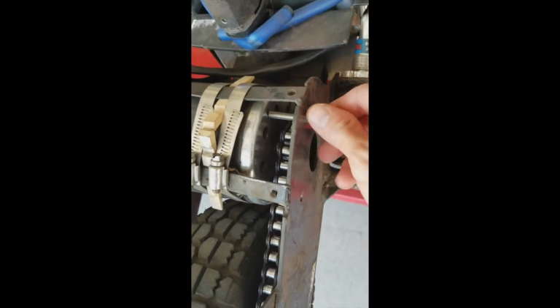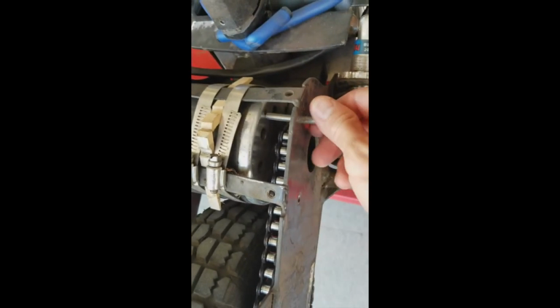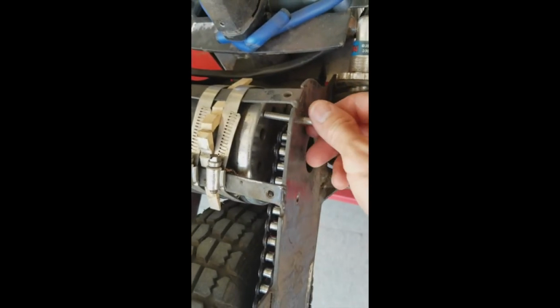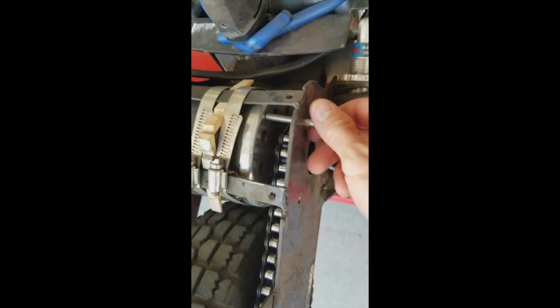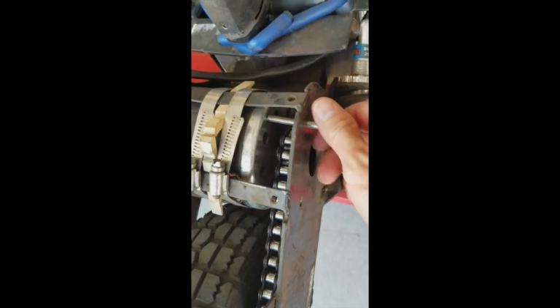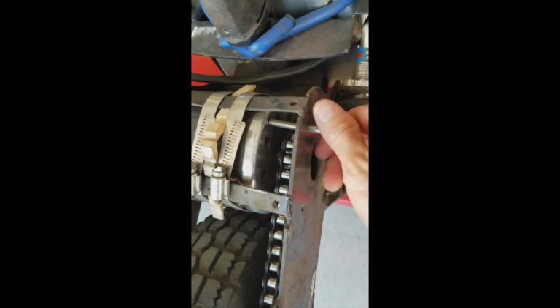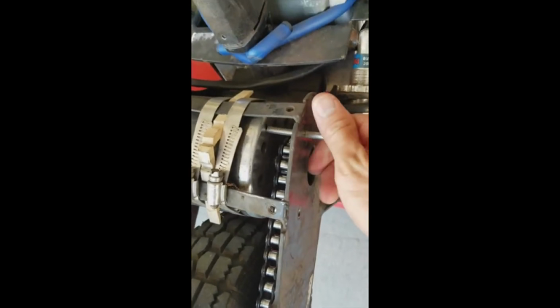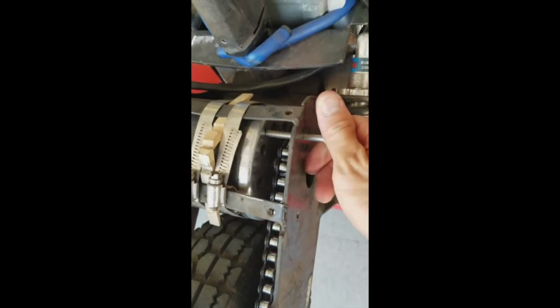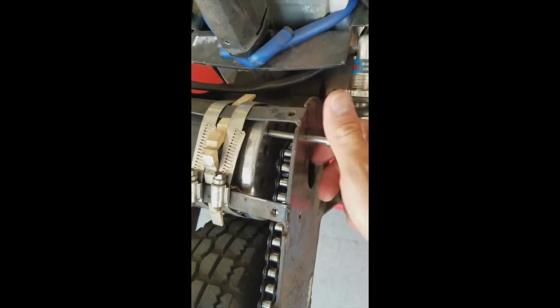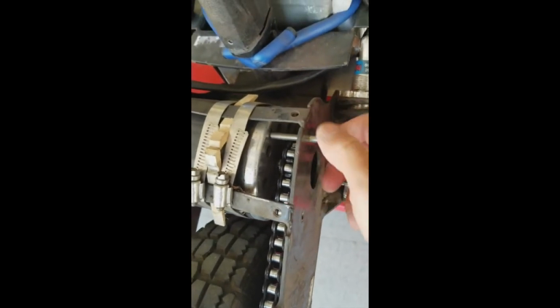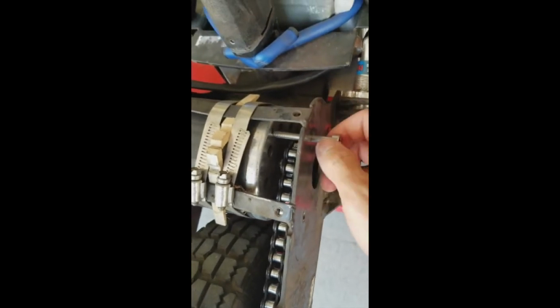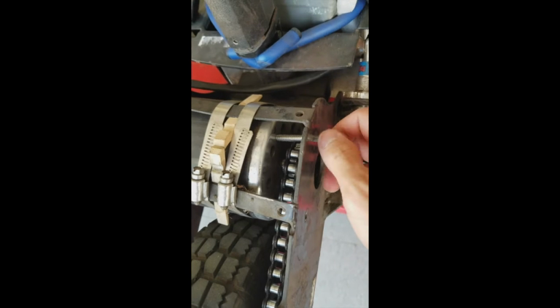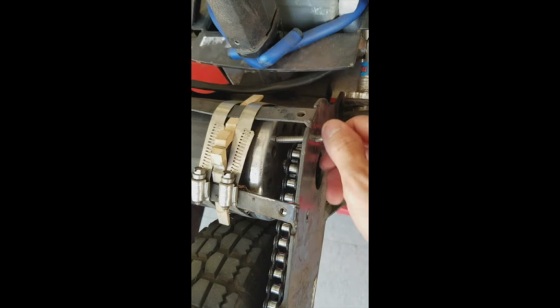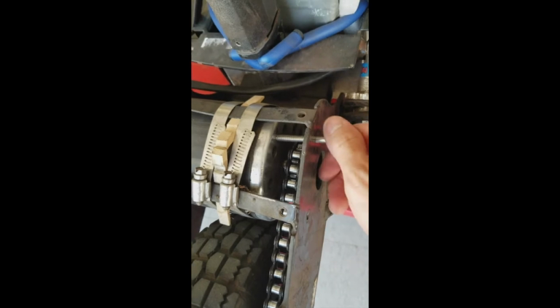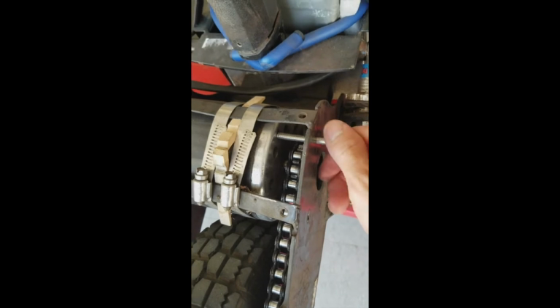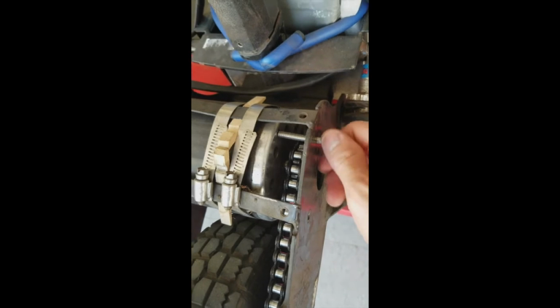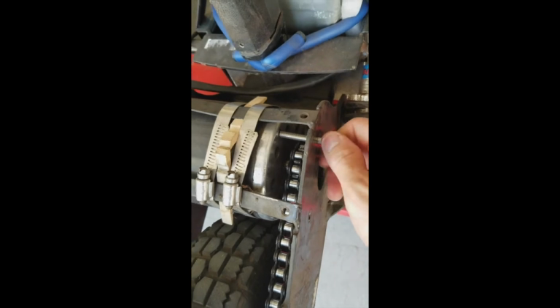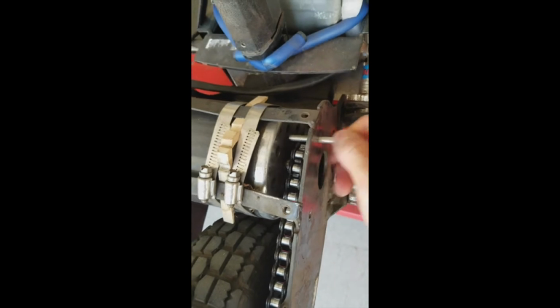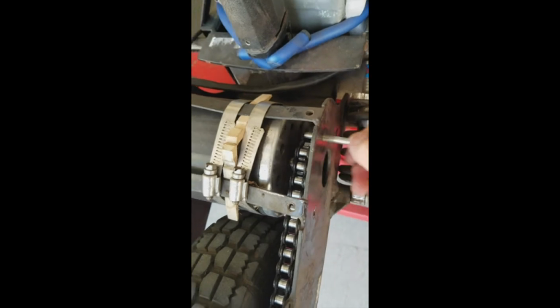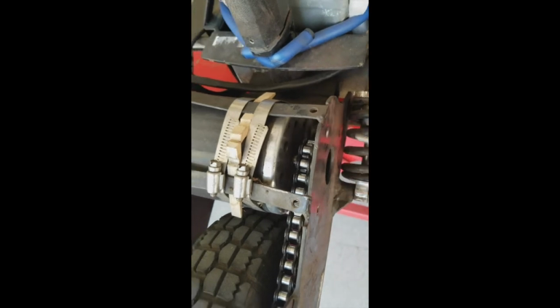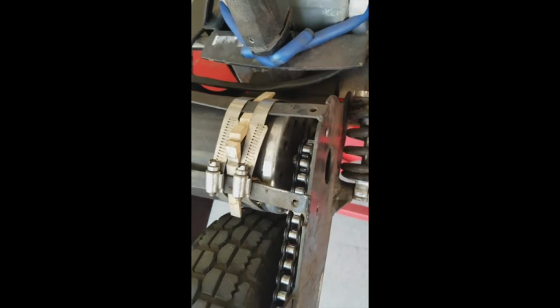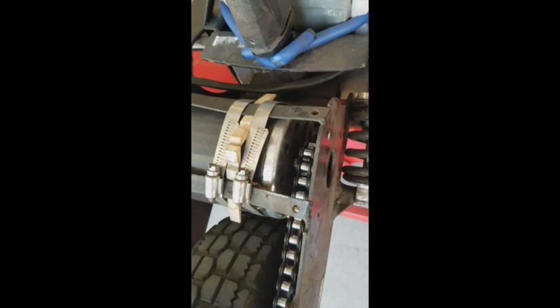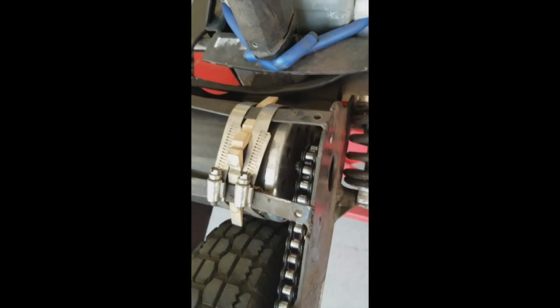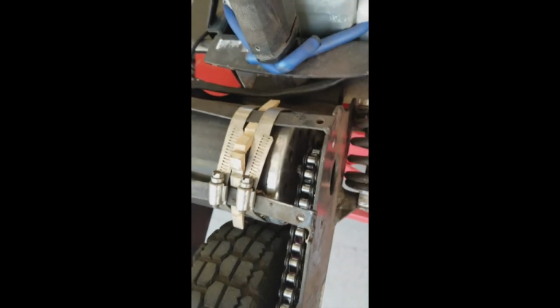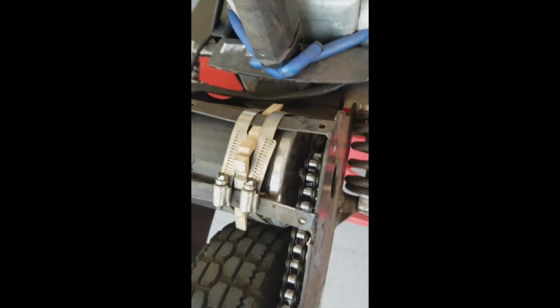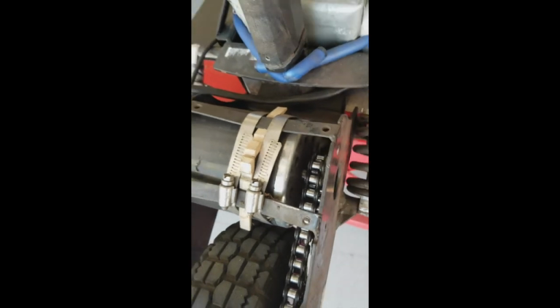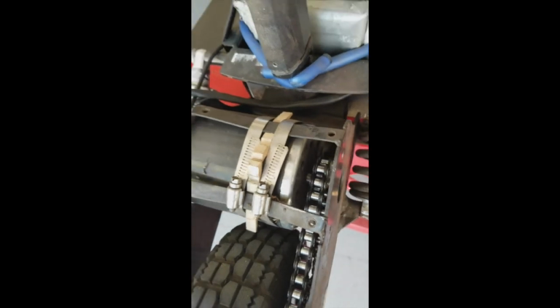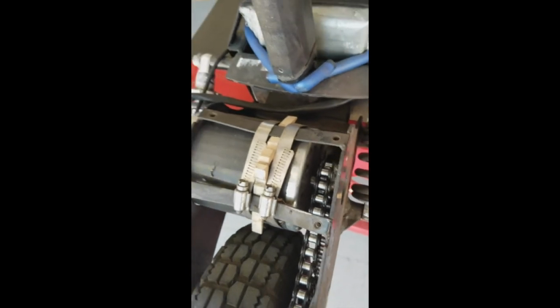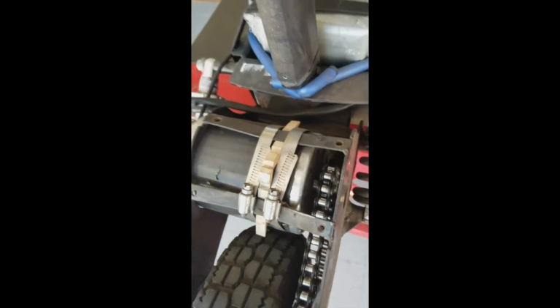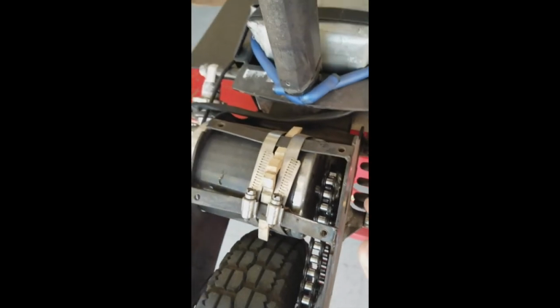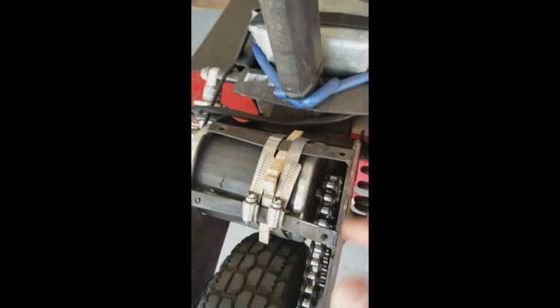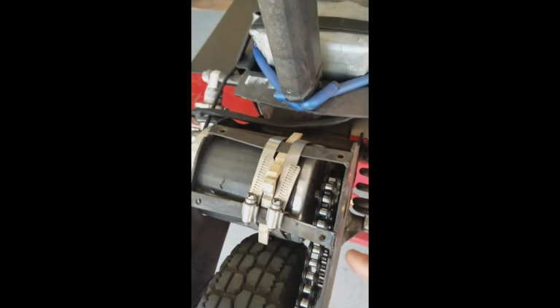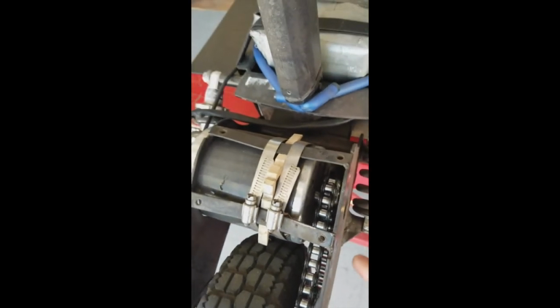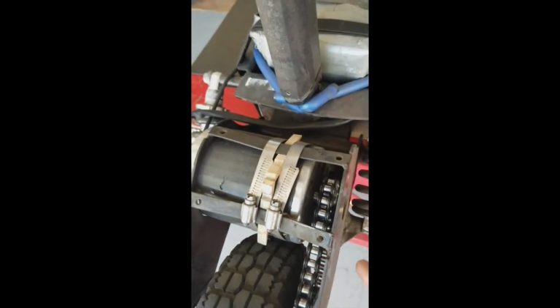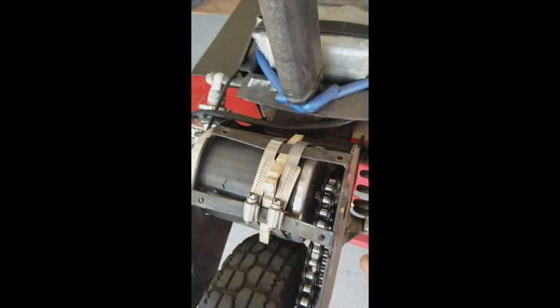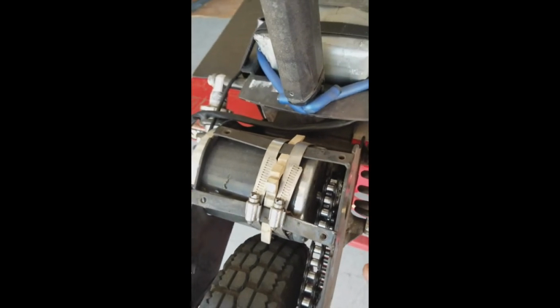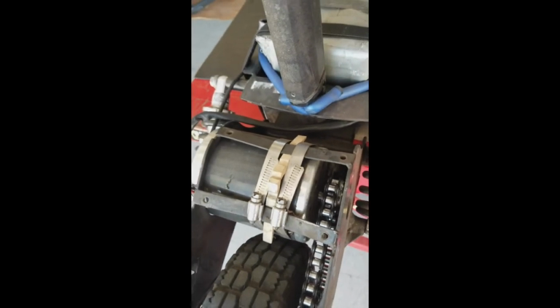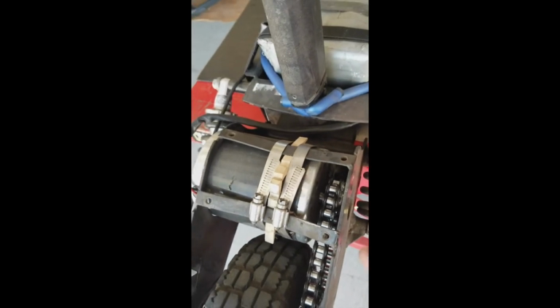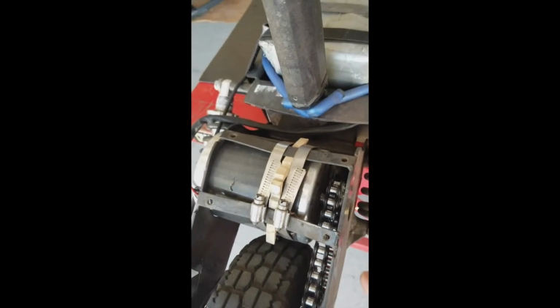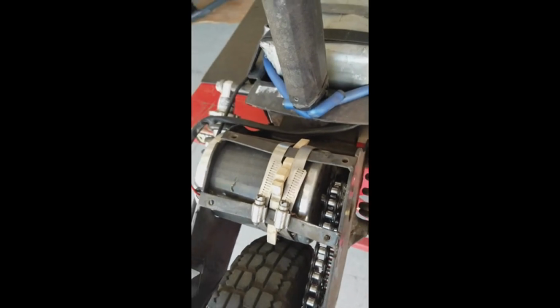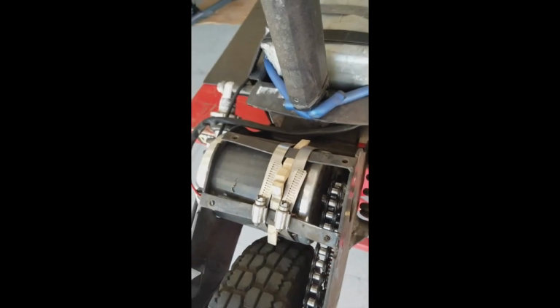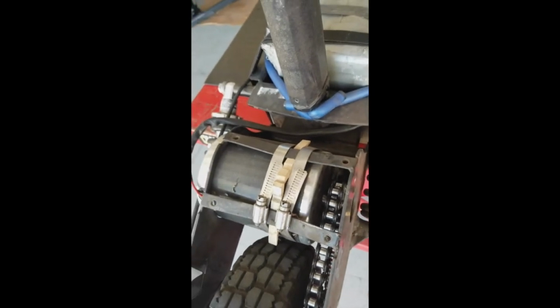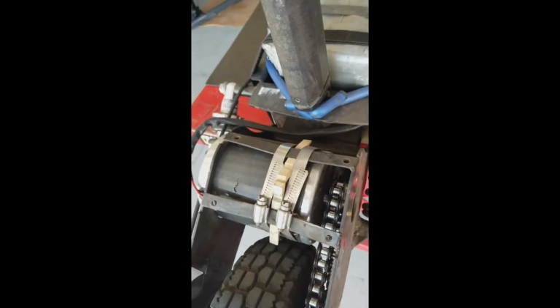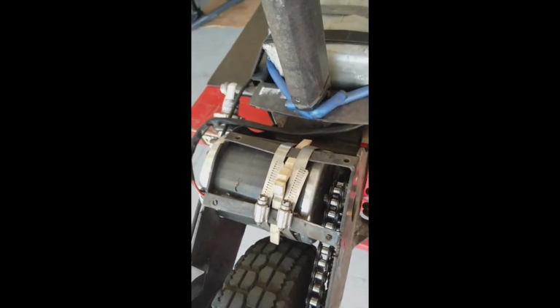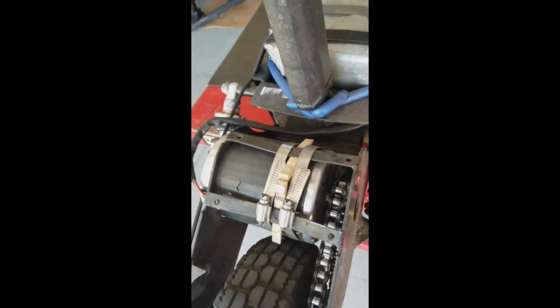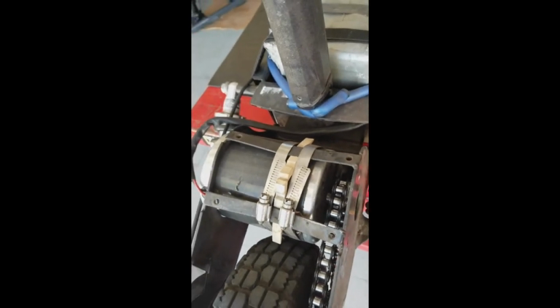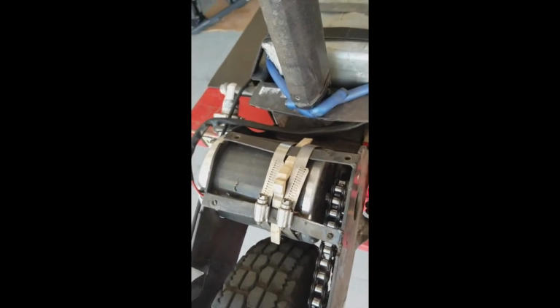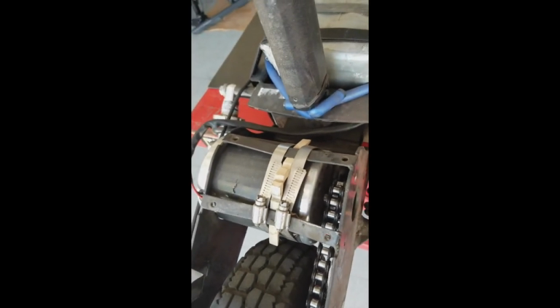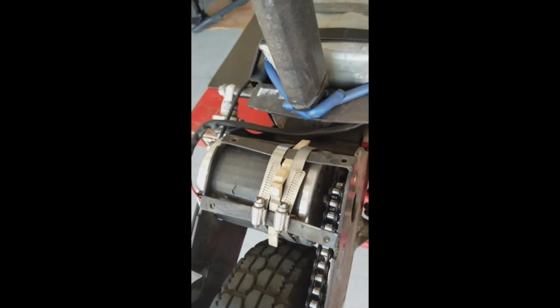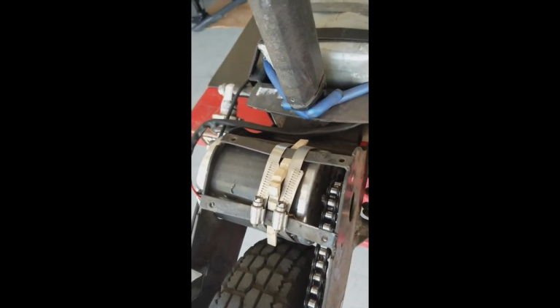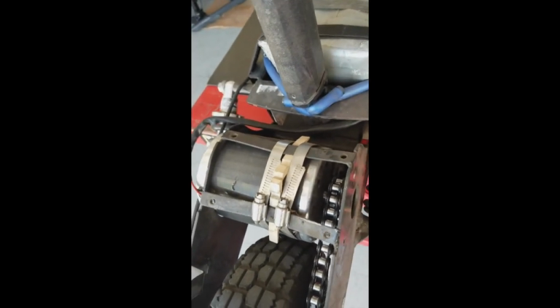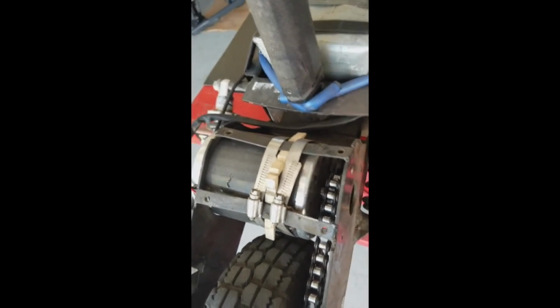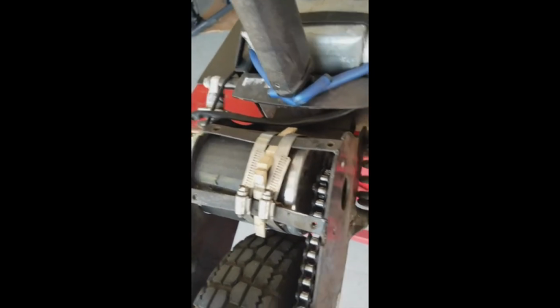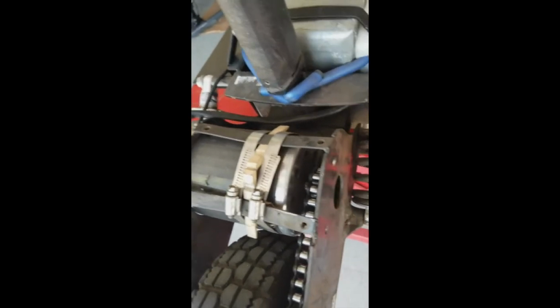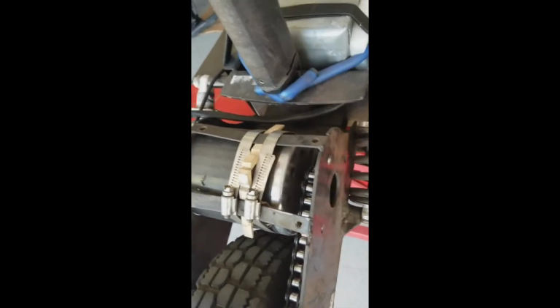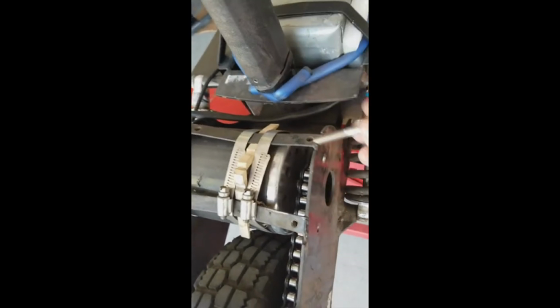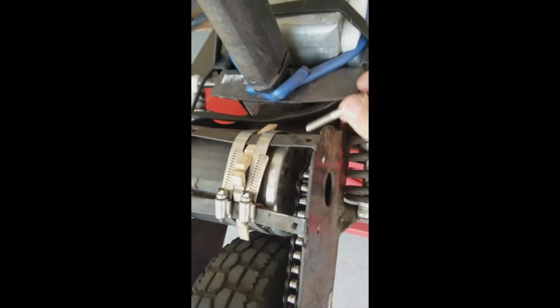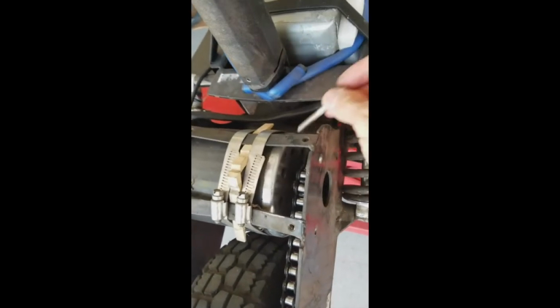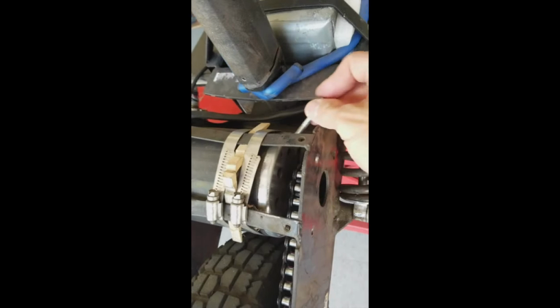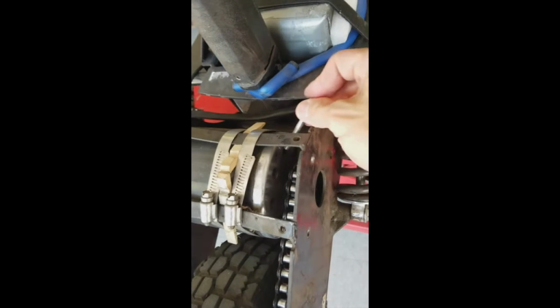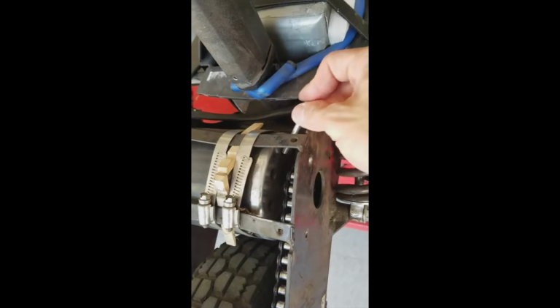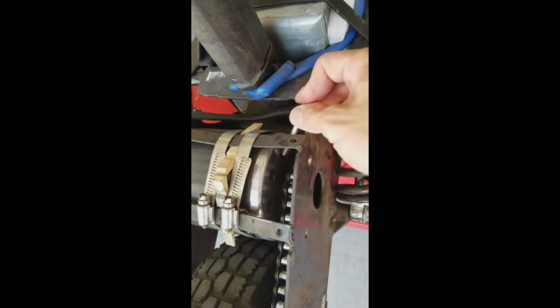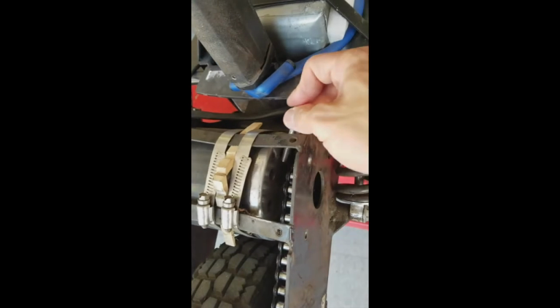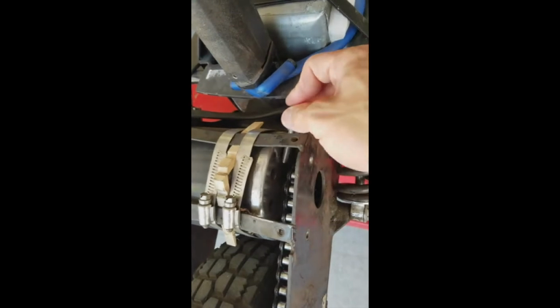I'll show you with my other scooter. Unfortunately, this old brush motor does not have a threaded slot here.